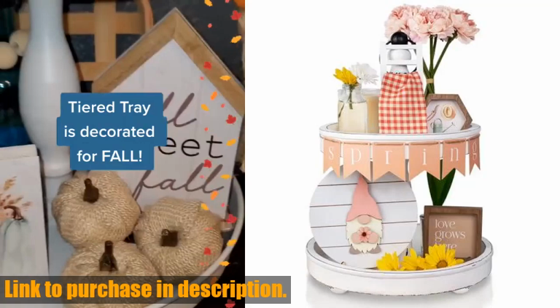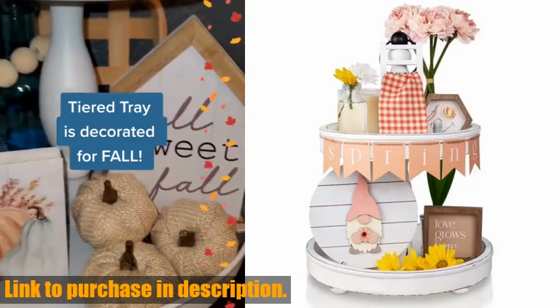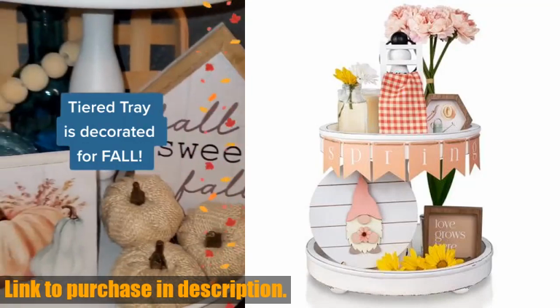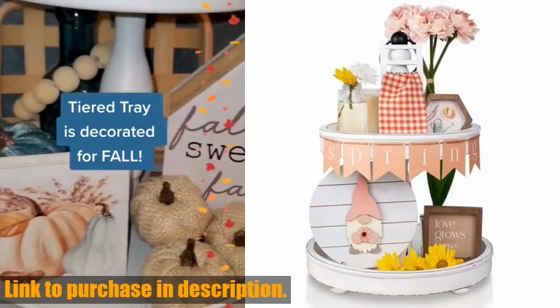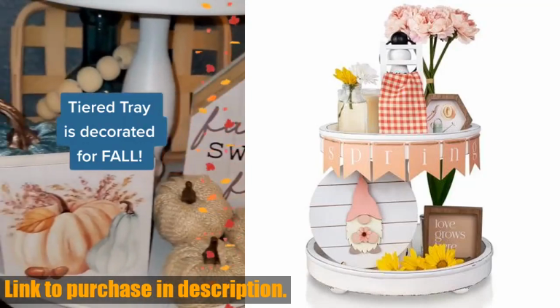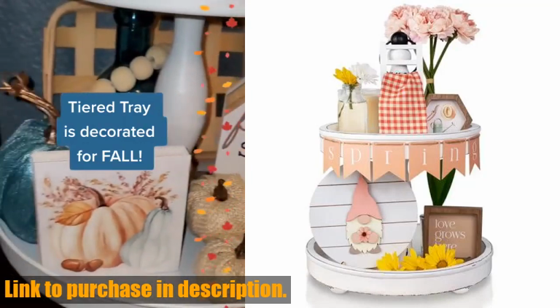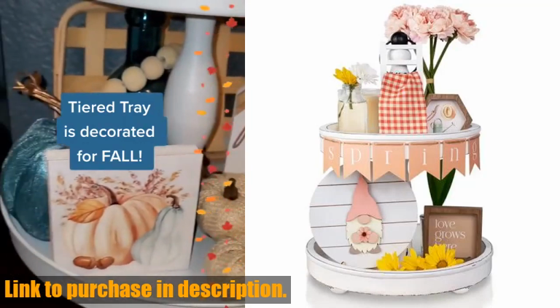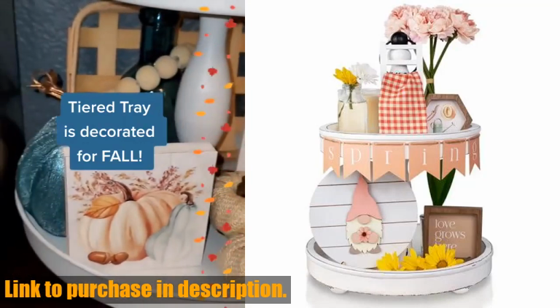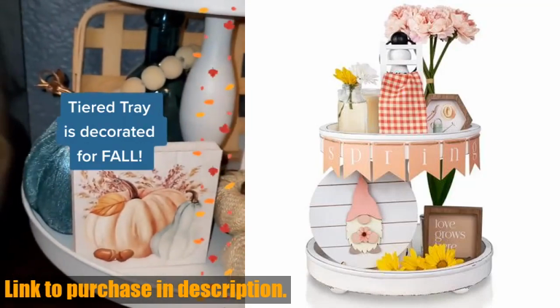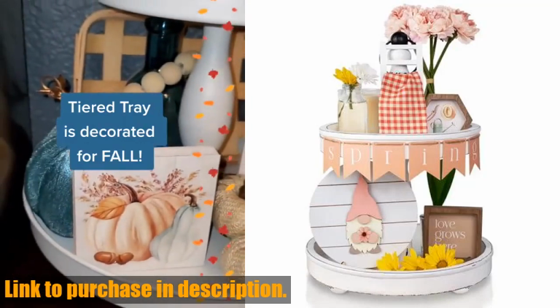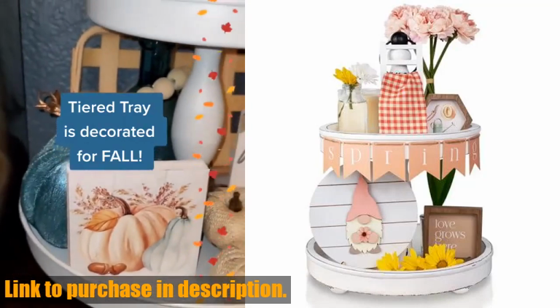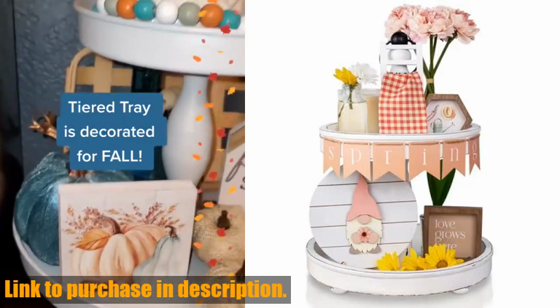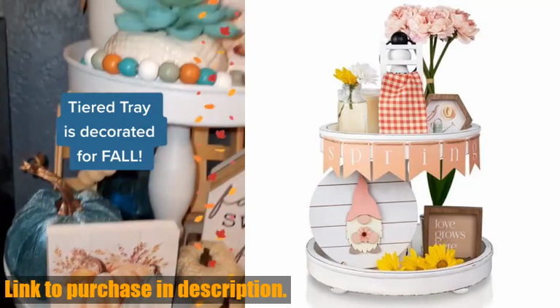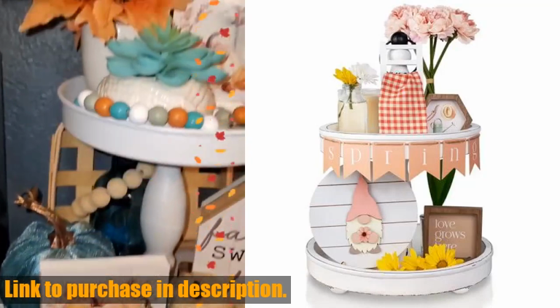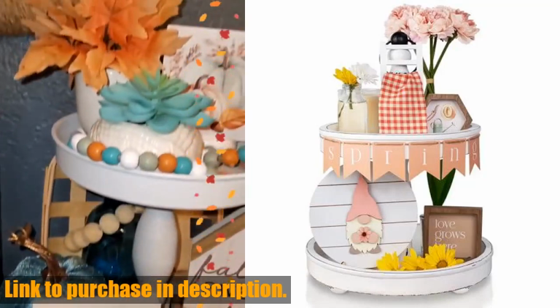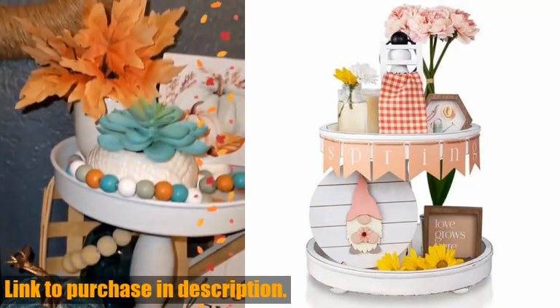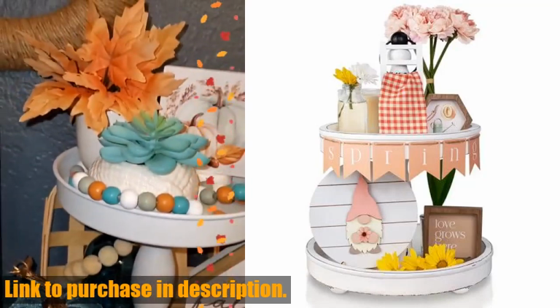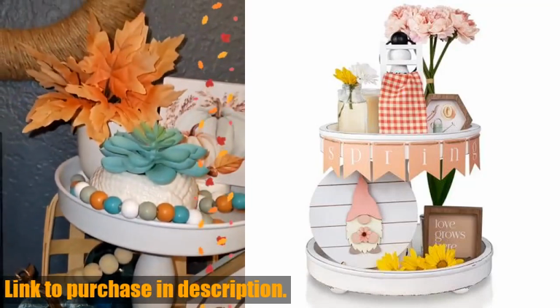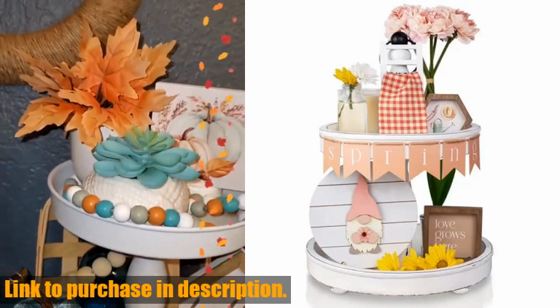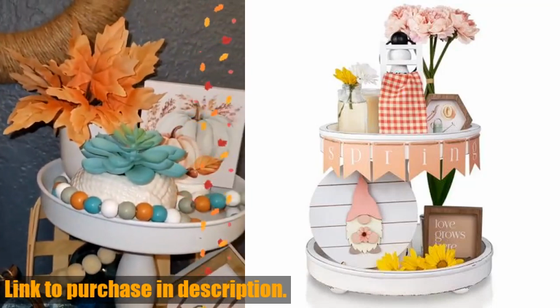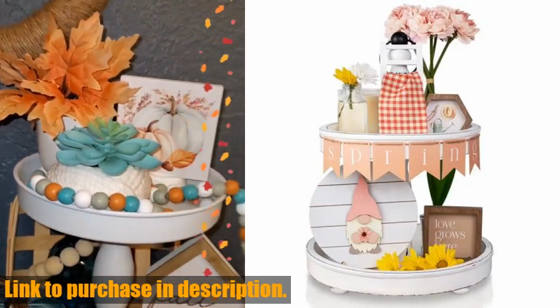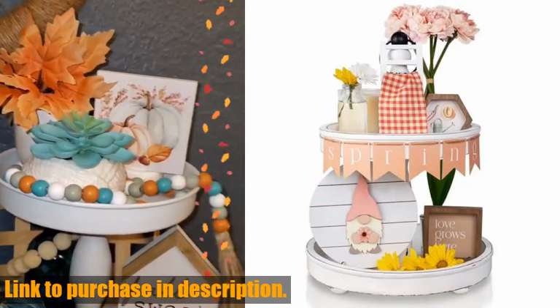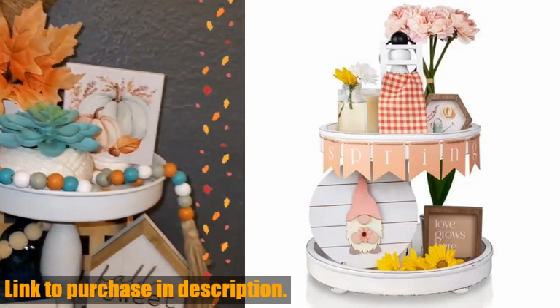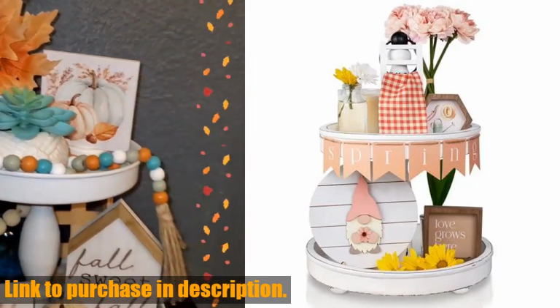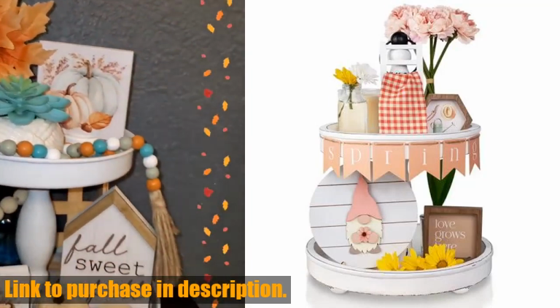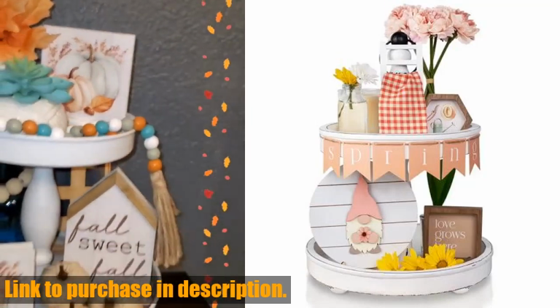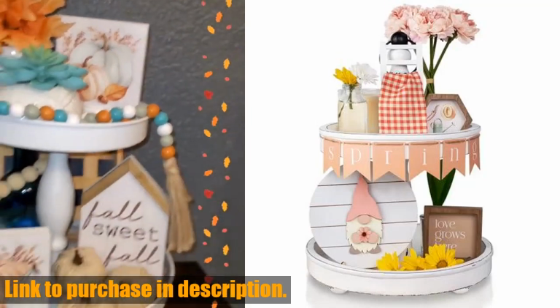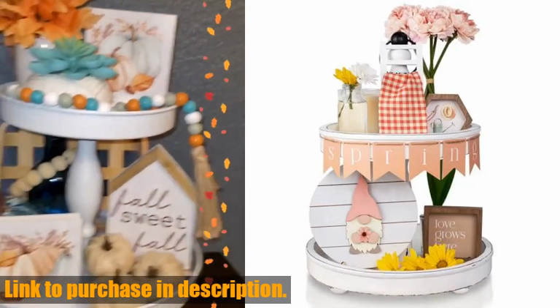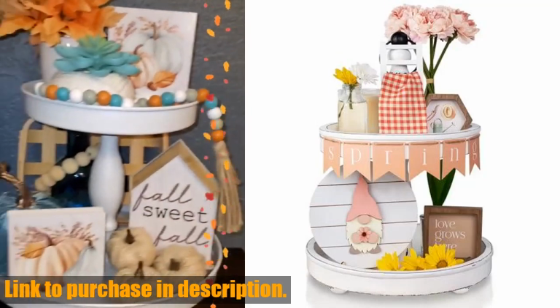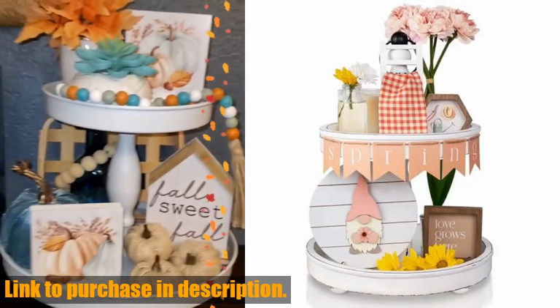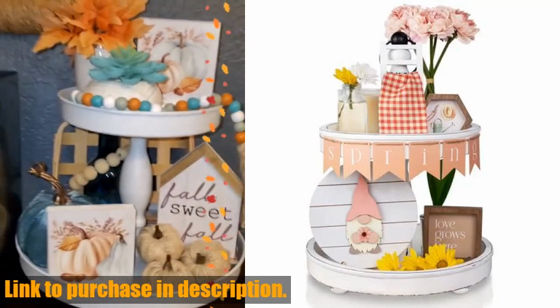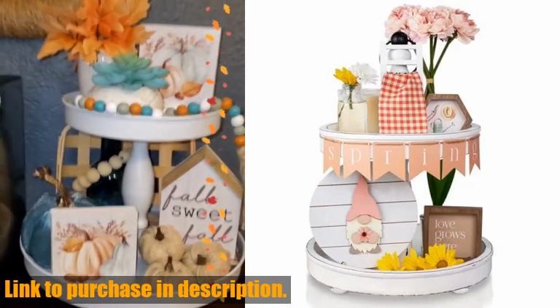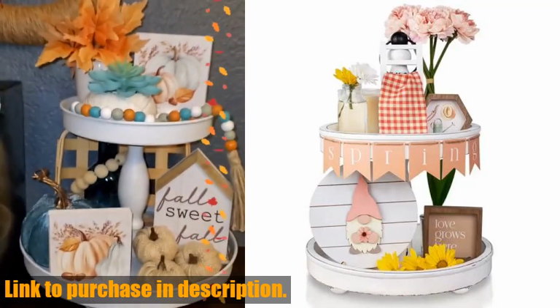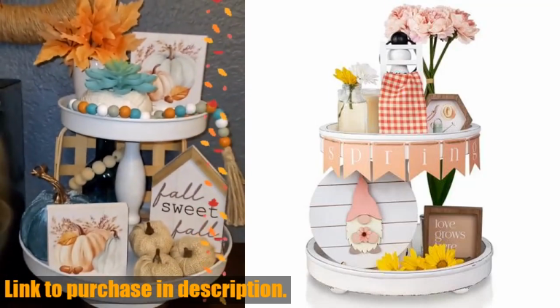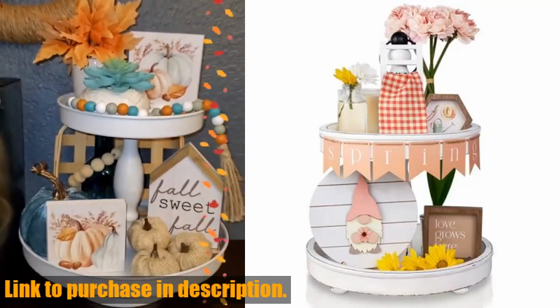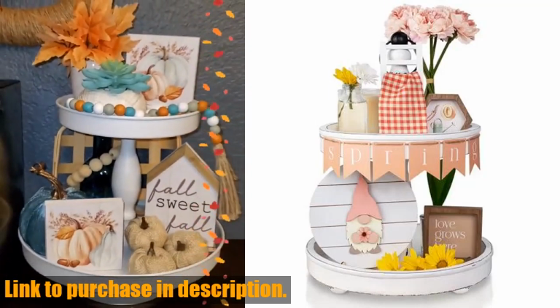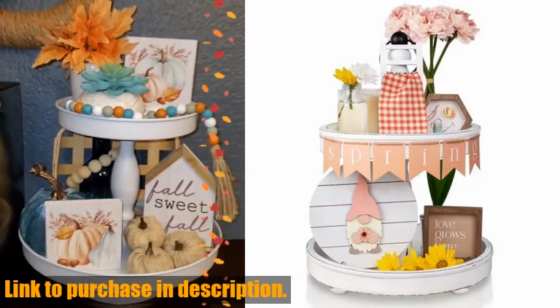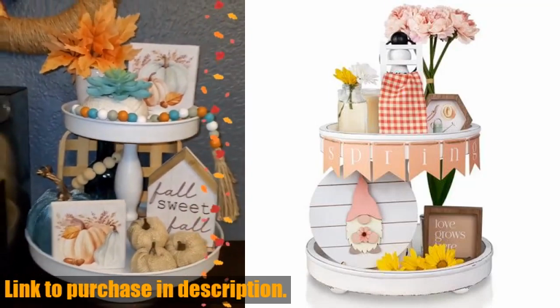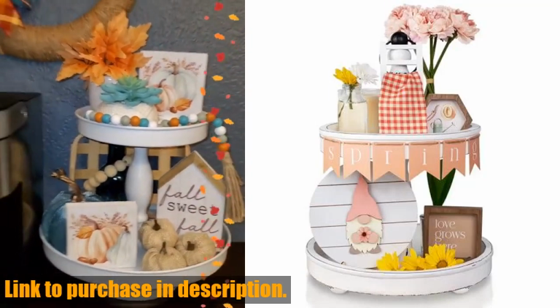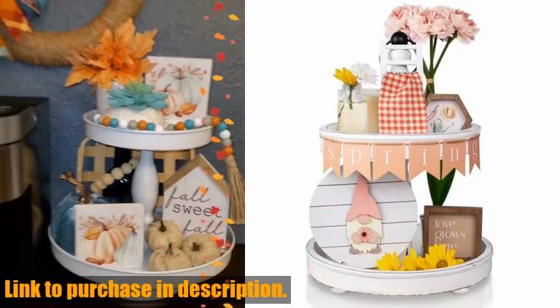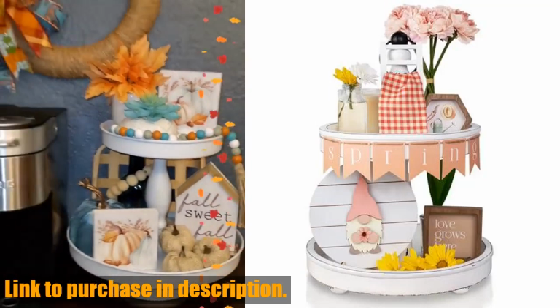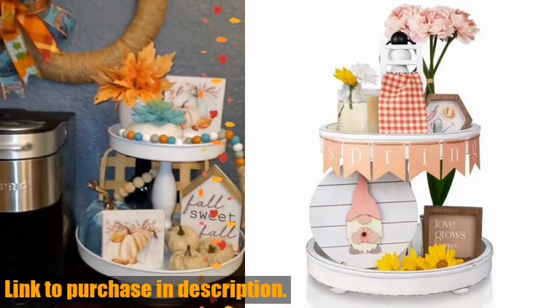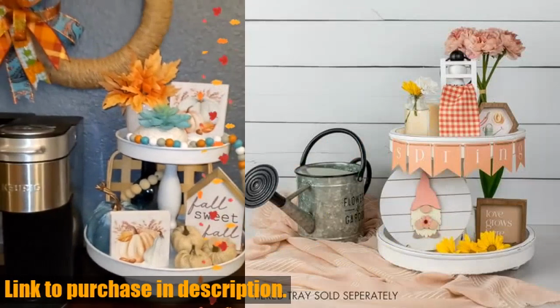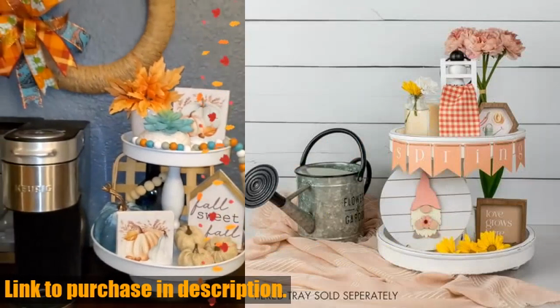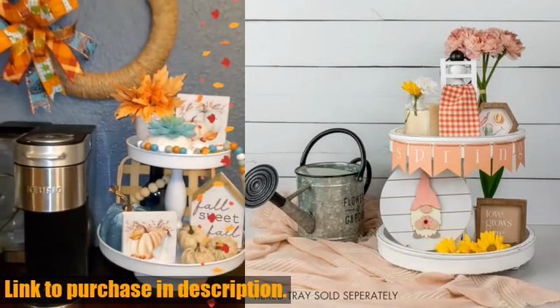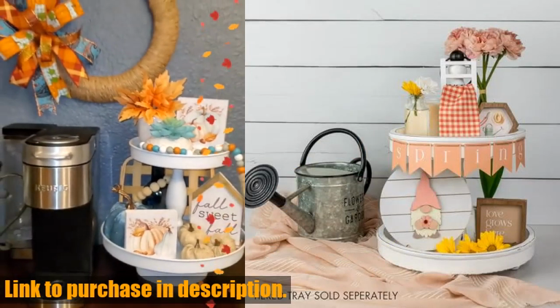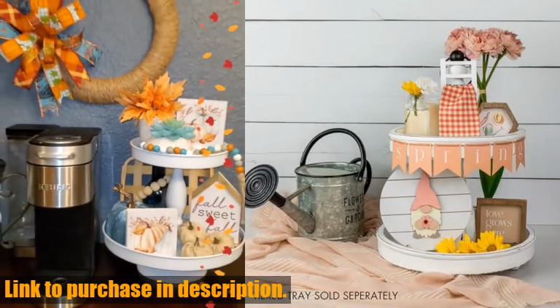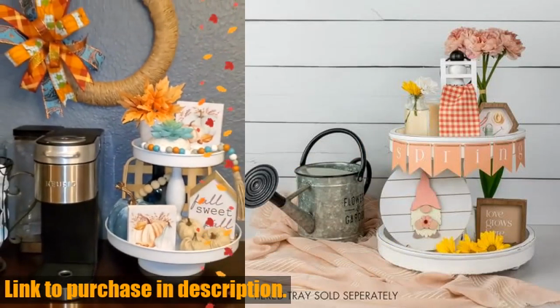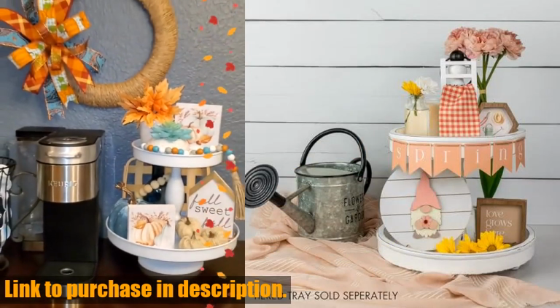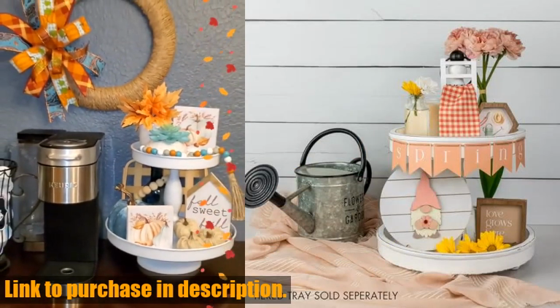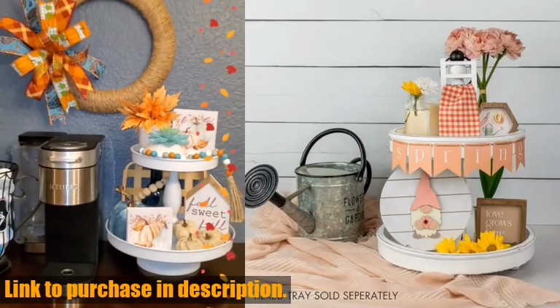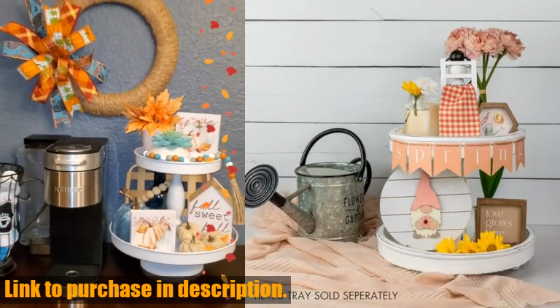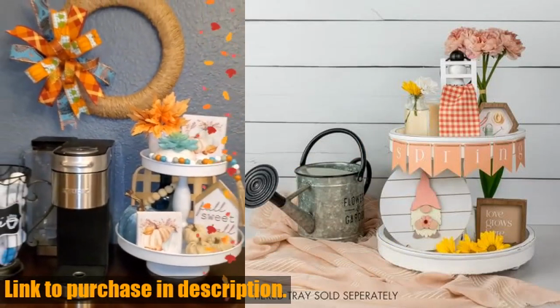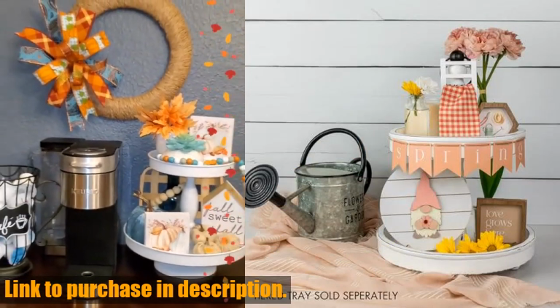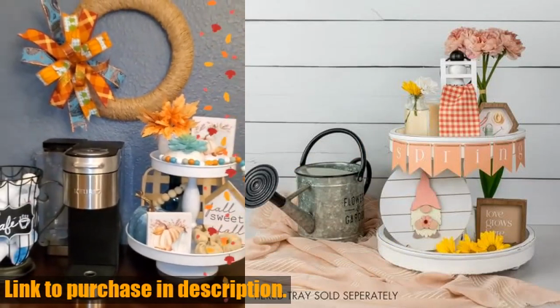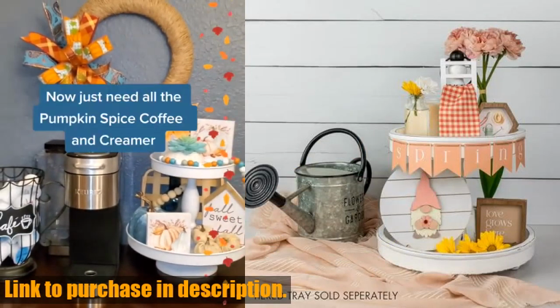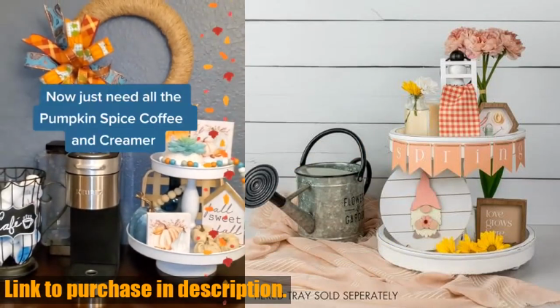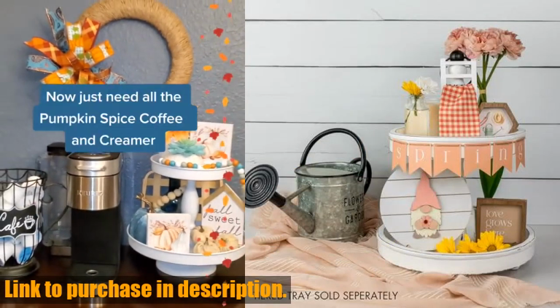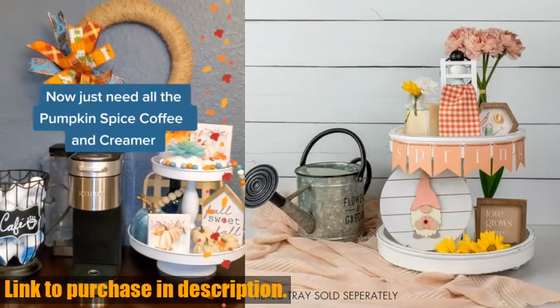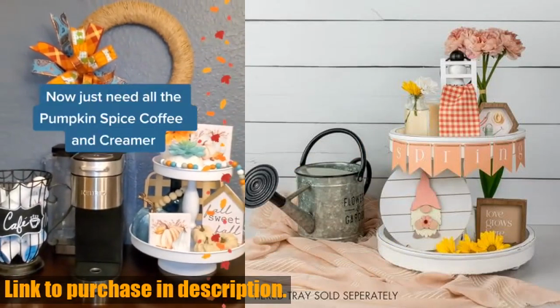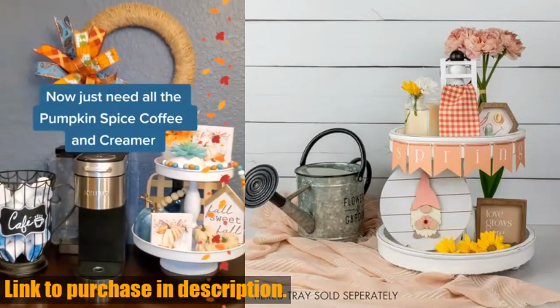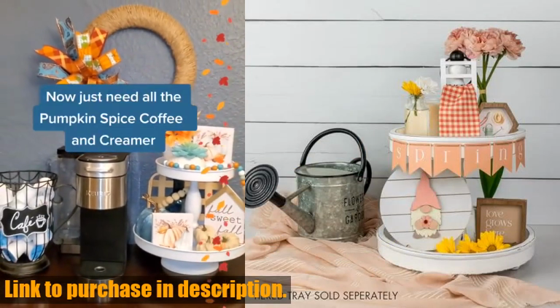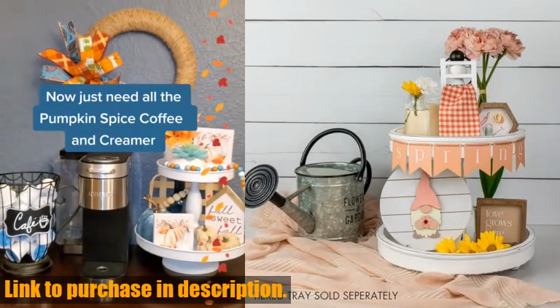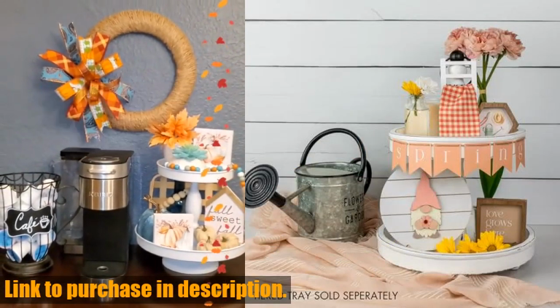Hey there, welcome back to the channel. Today, I am so excited to share this beautiful tiered tray decor set for spring and Easter with you.